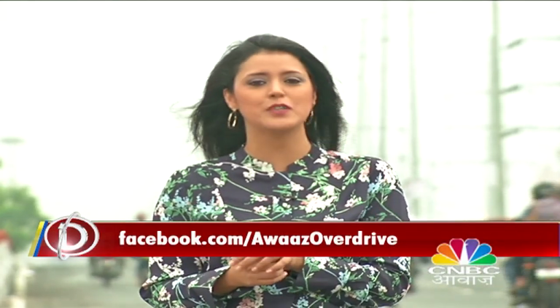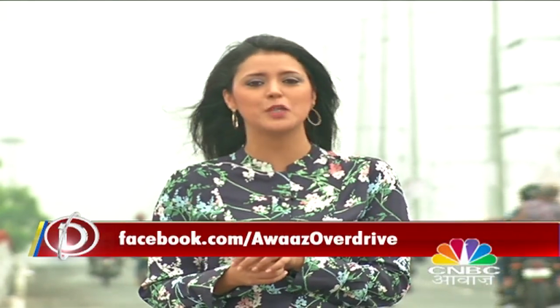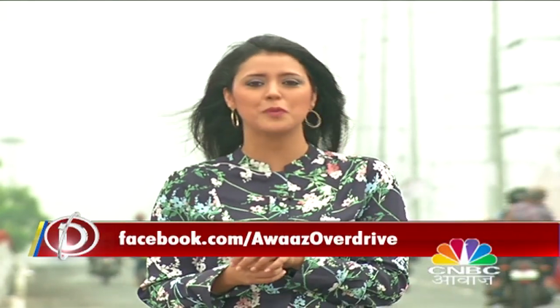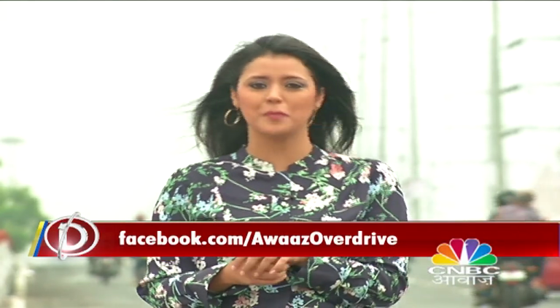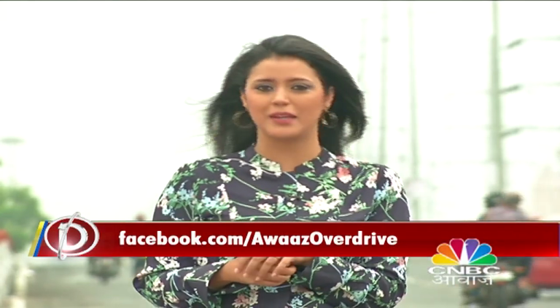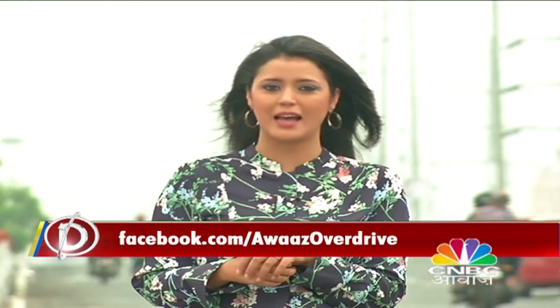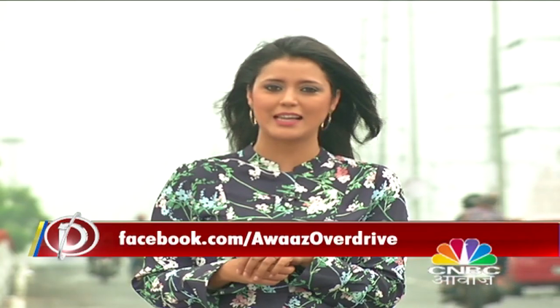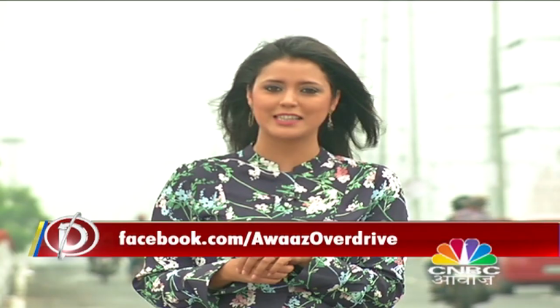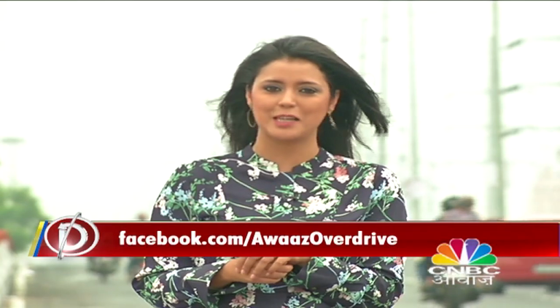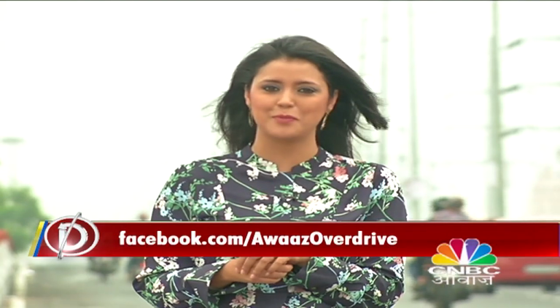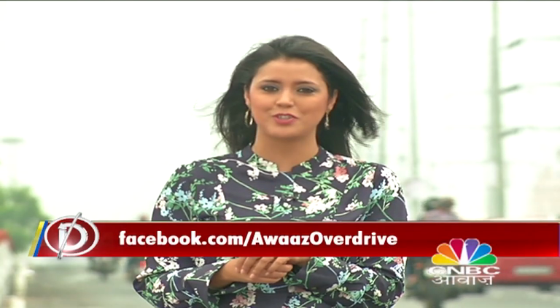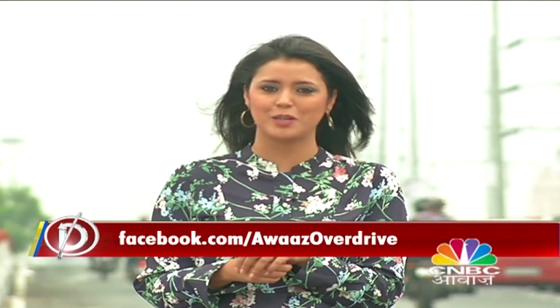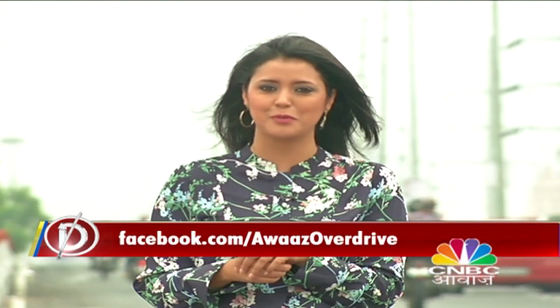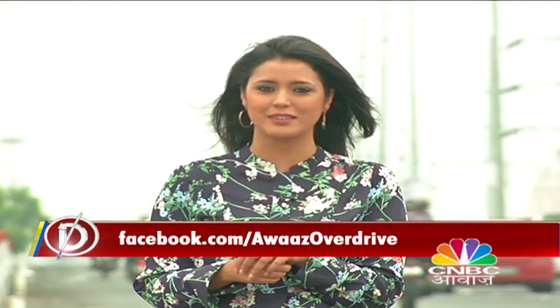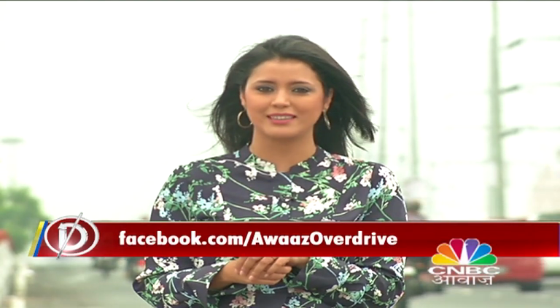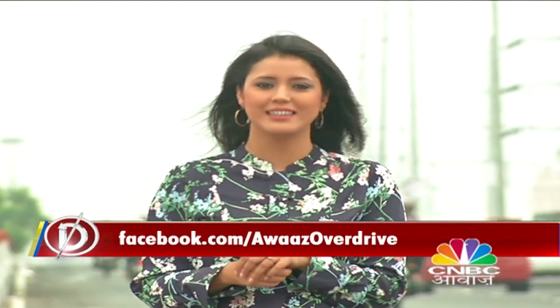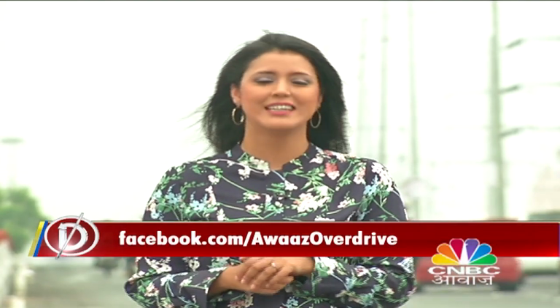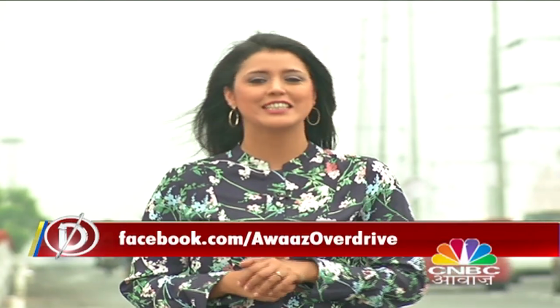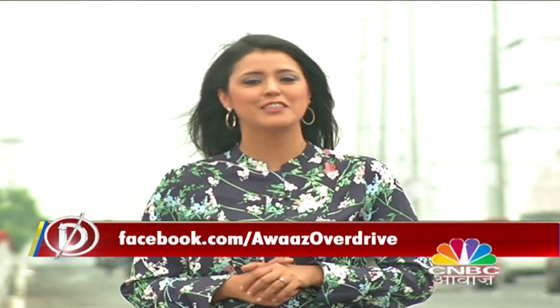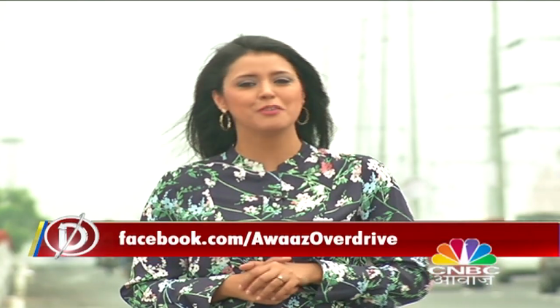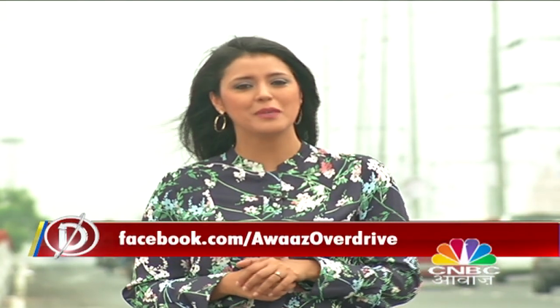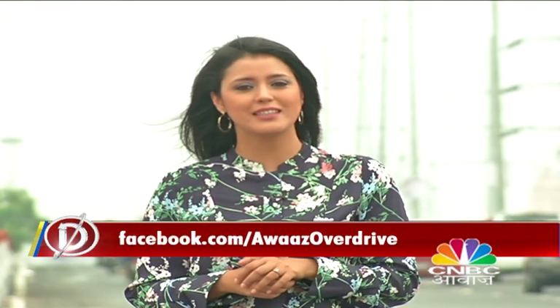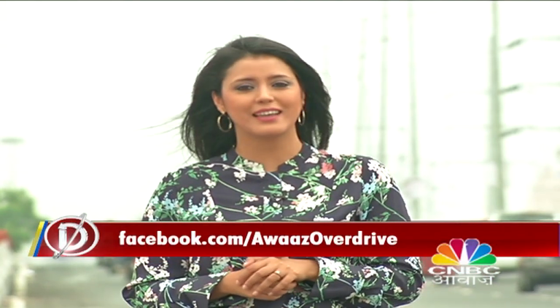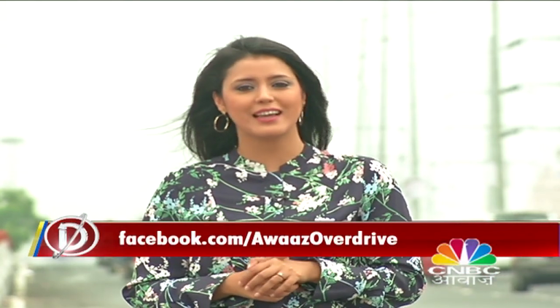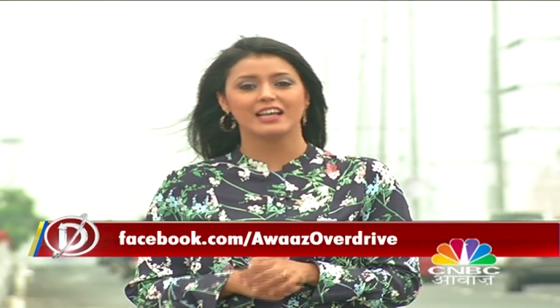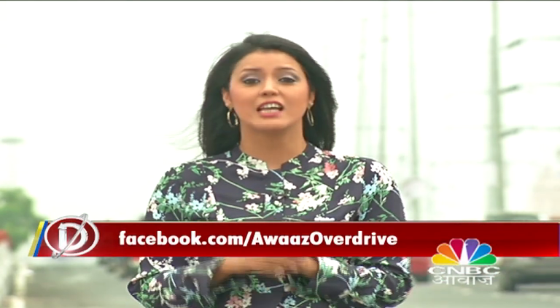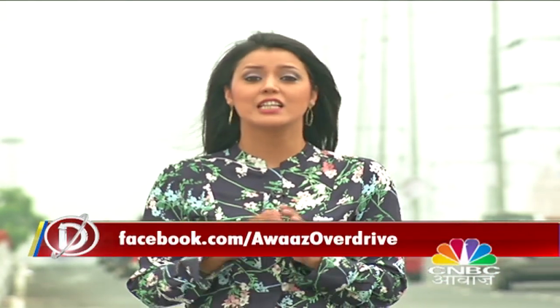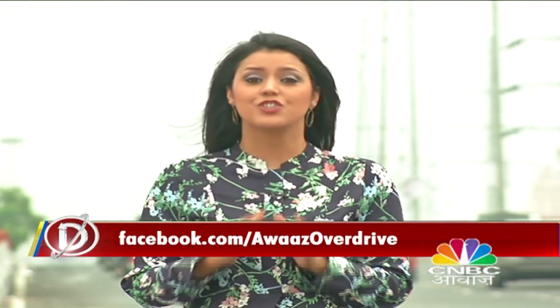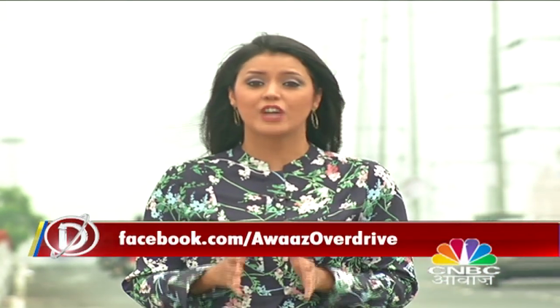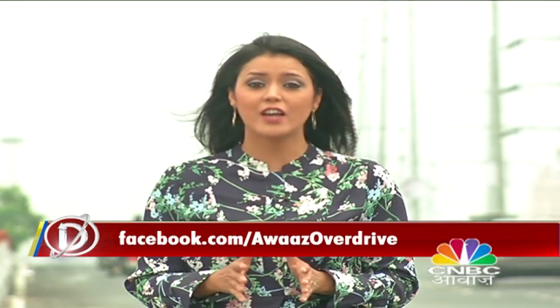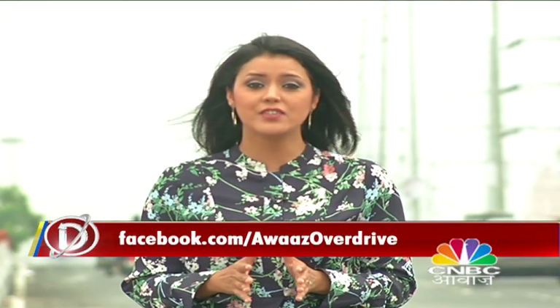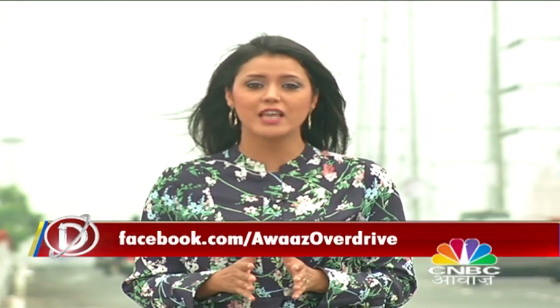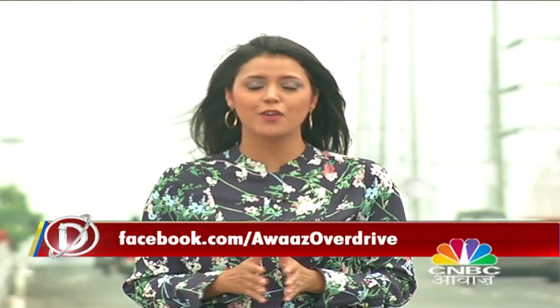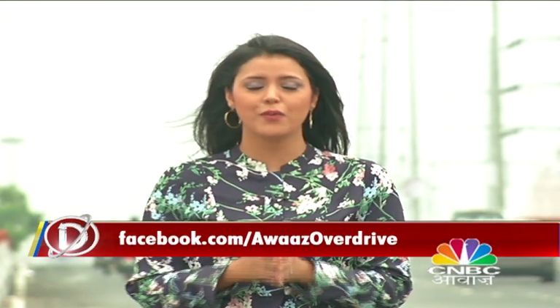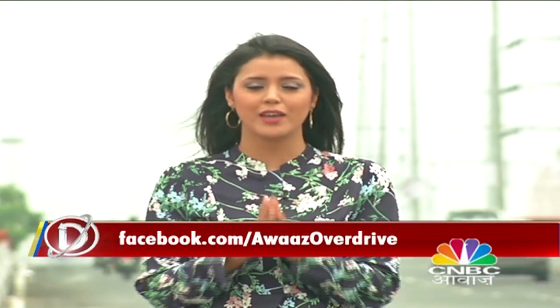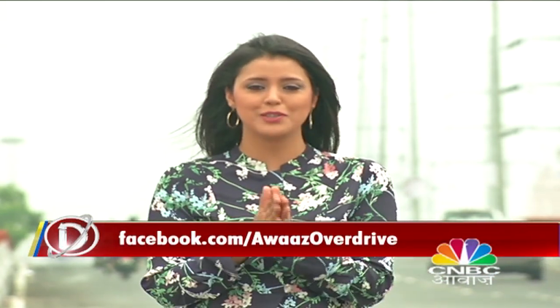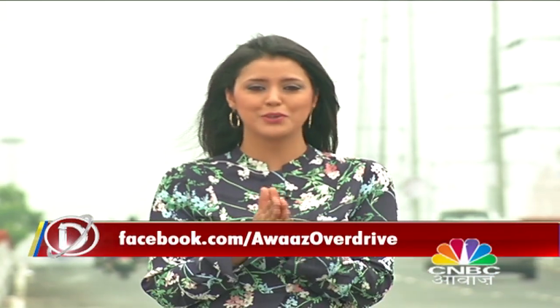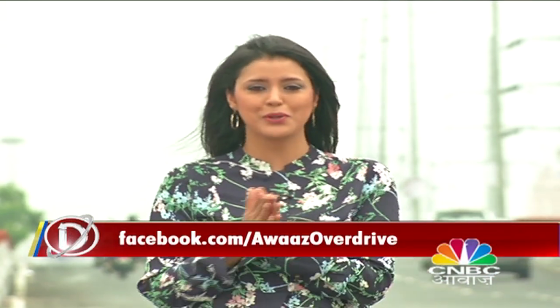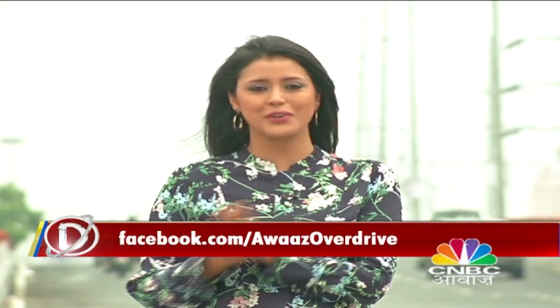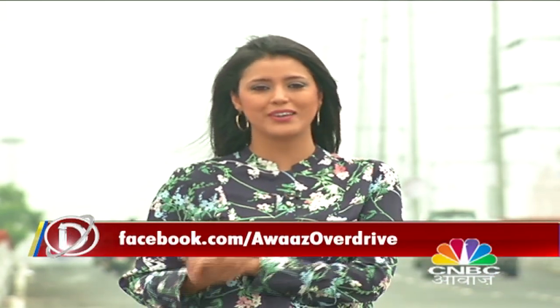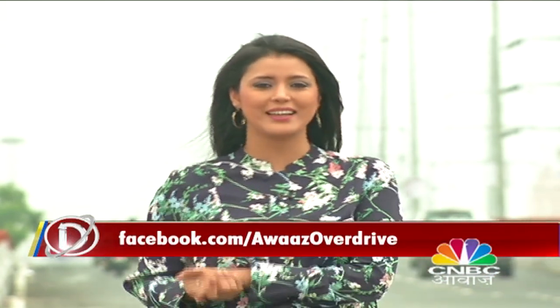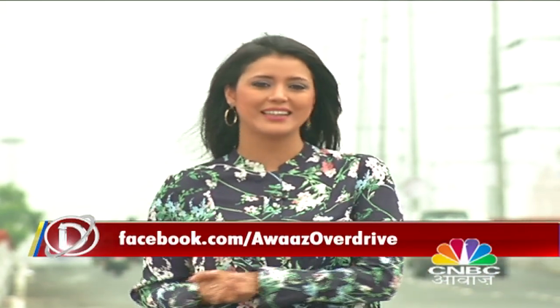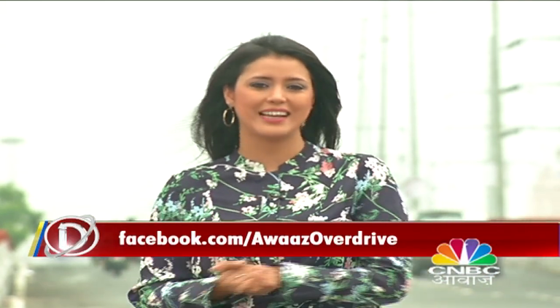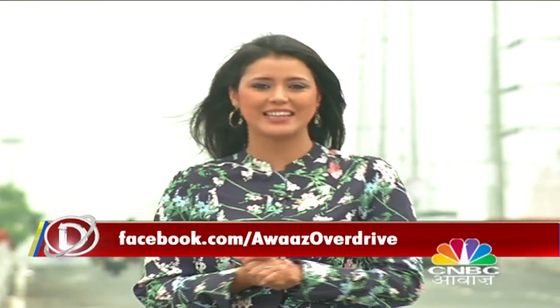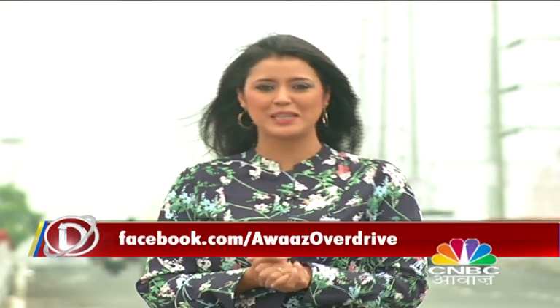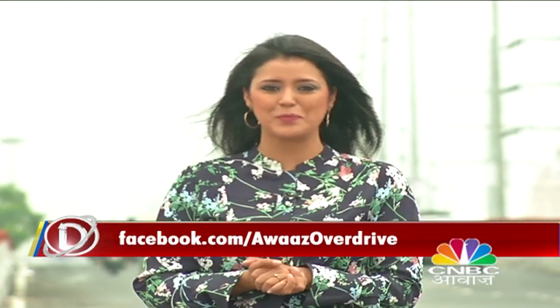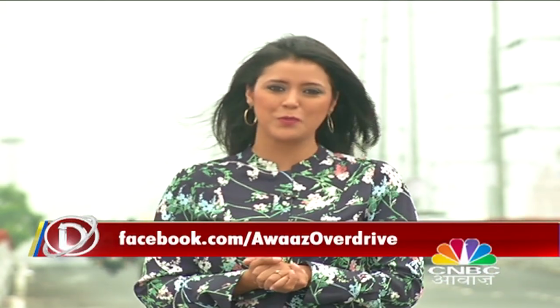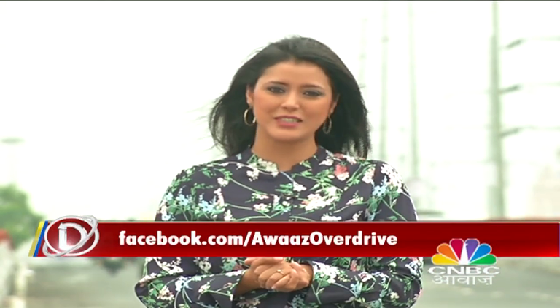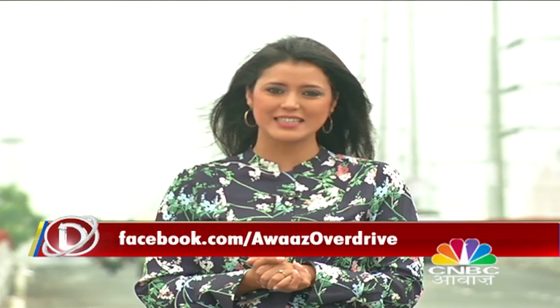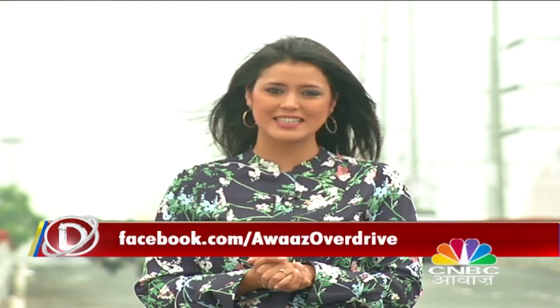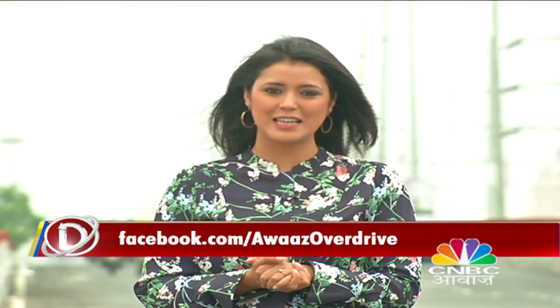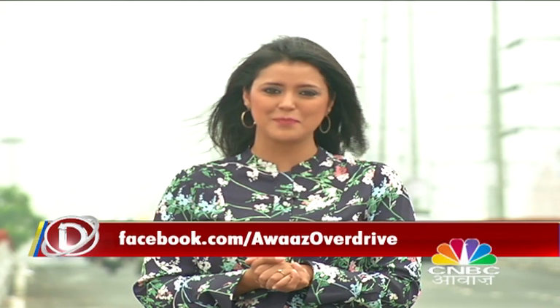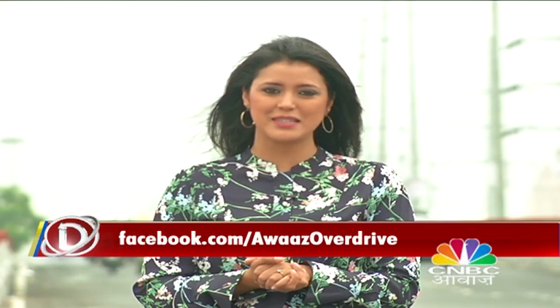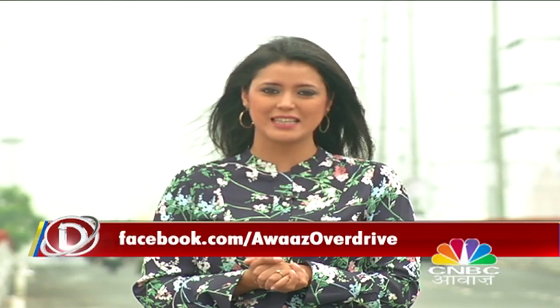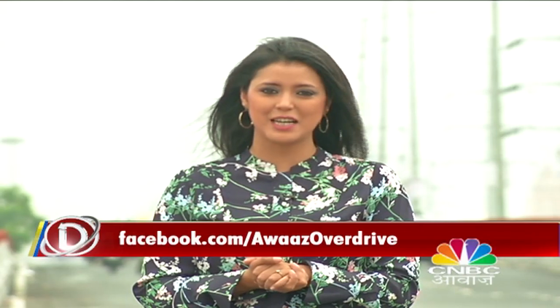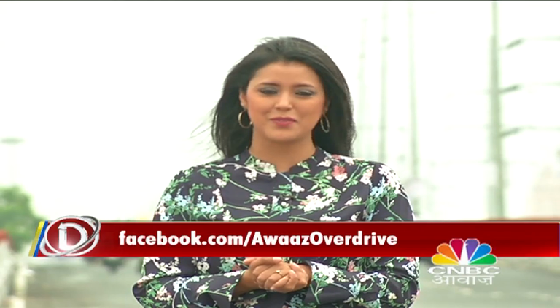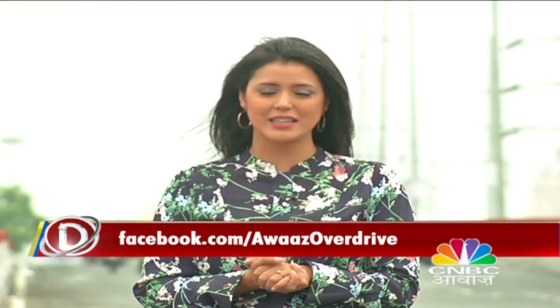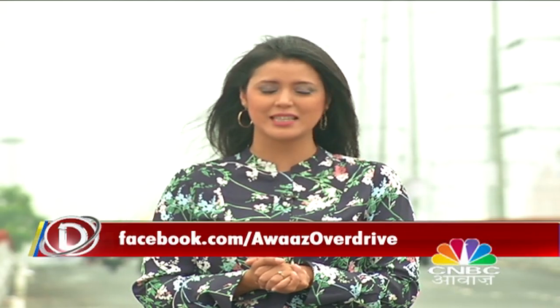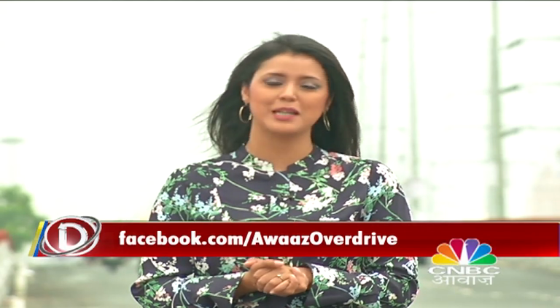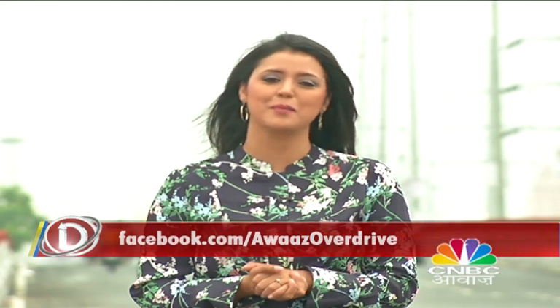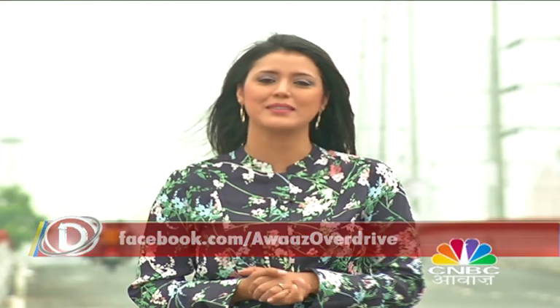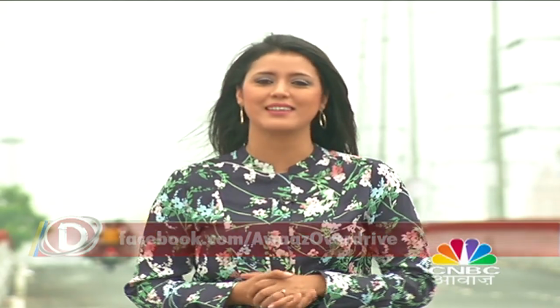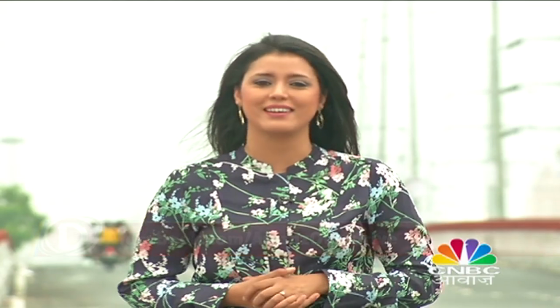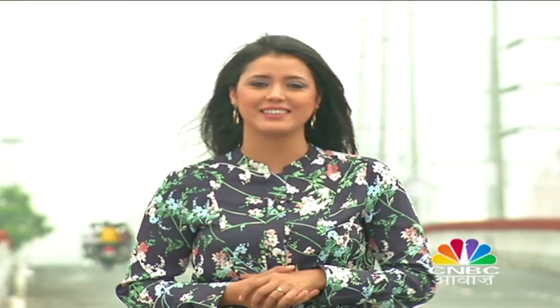If you have any other questions, you can ask us on the official Facebook page. This is Mugdha Mishra — till we meet again, drive safe, enjoy your ride, and keep watching CNBC Awaaz. Namaskar.